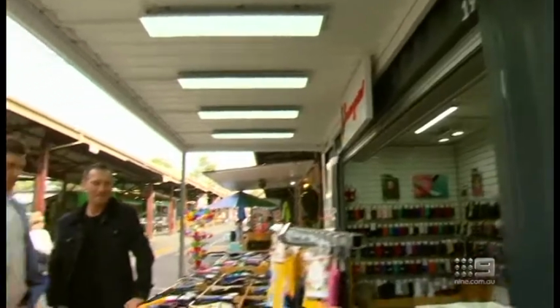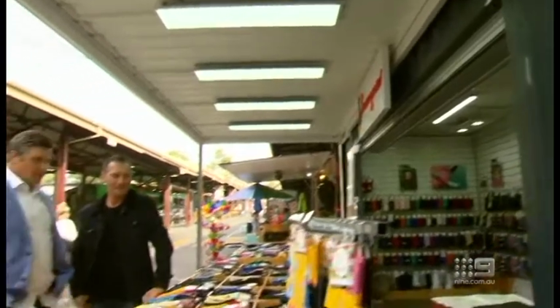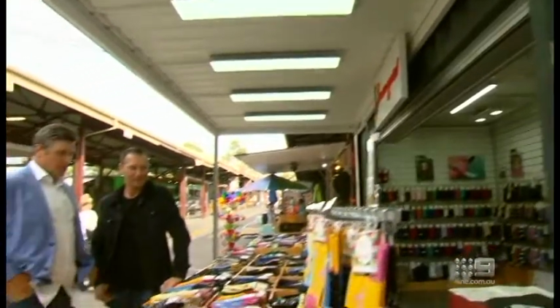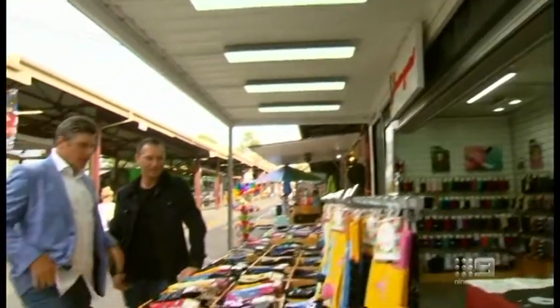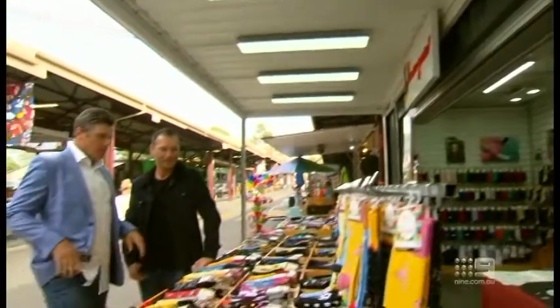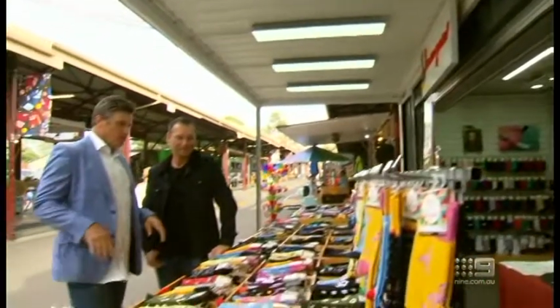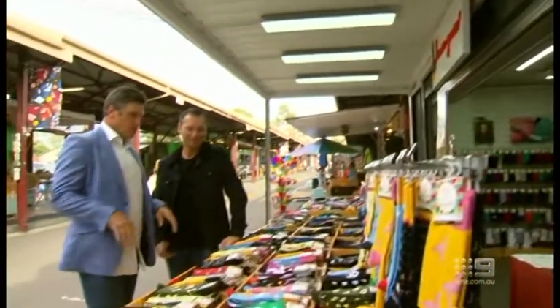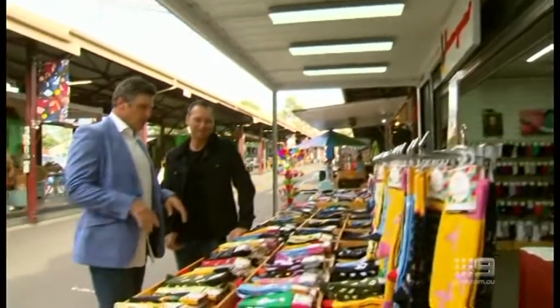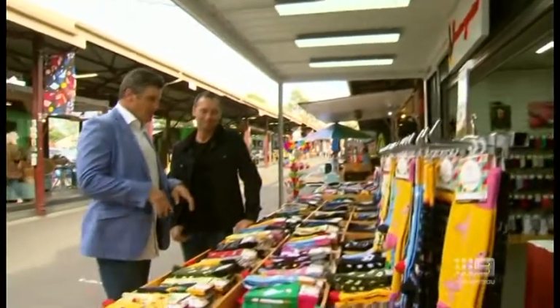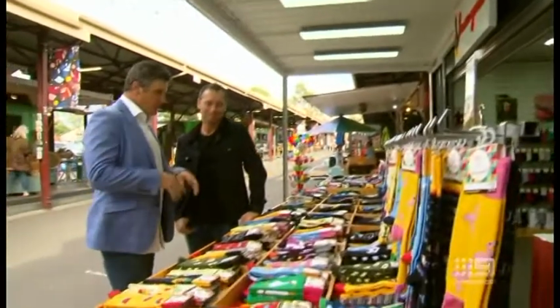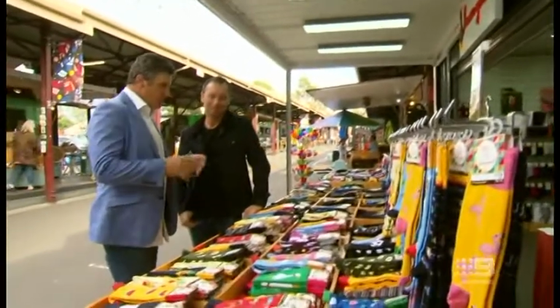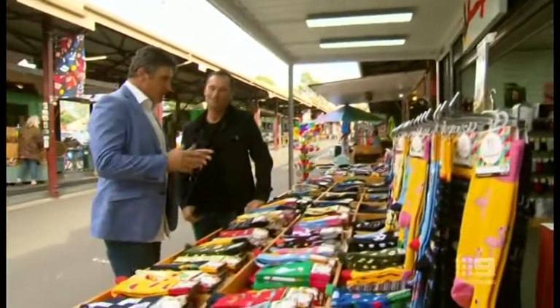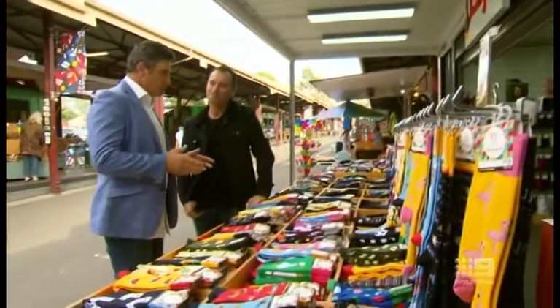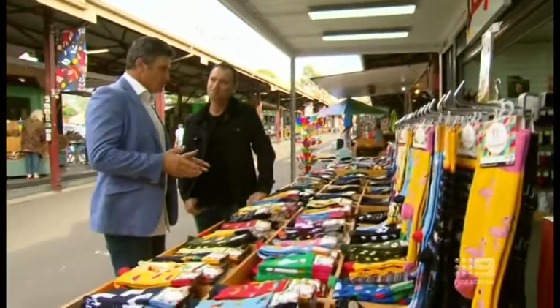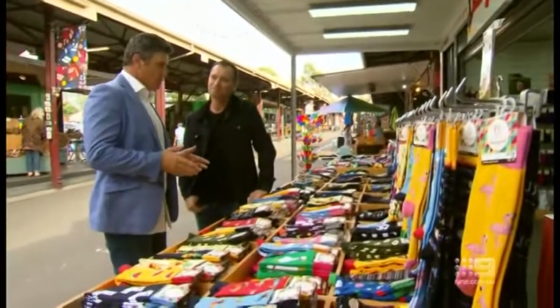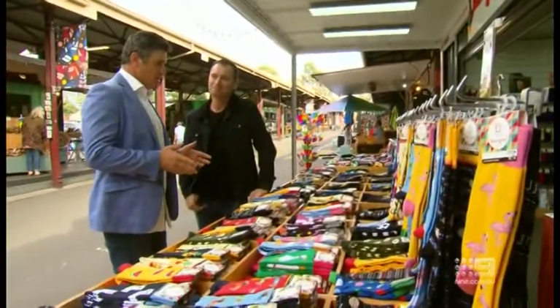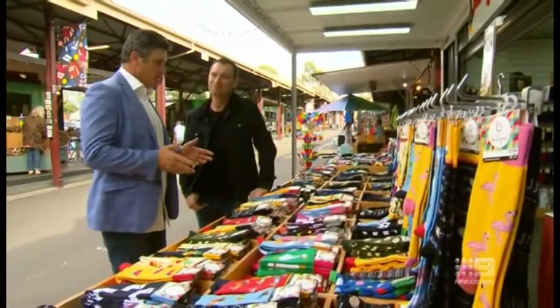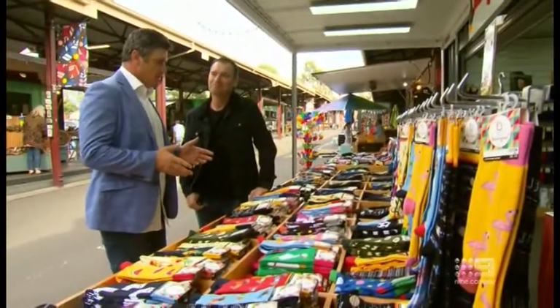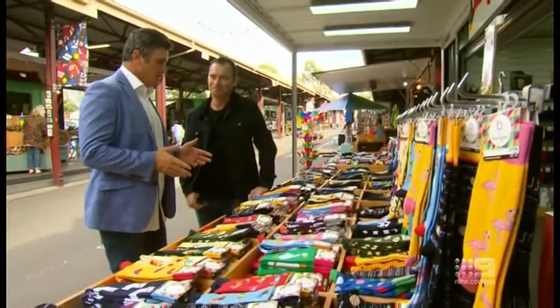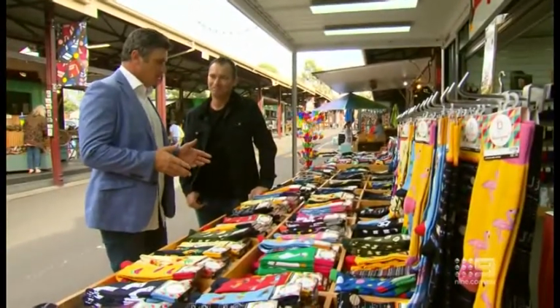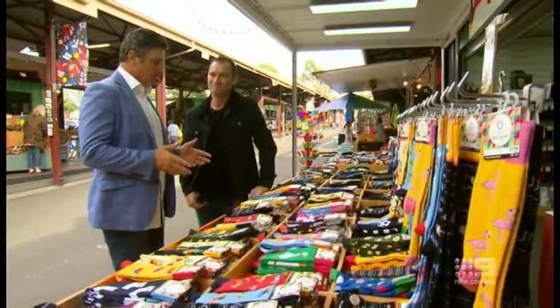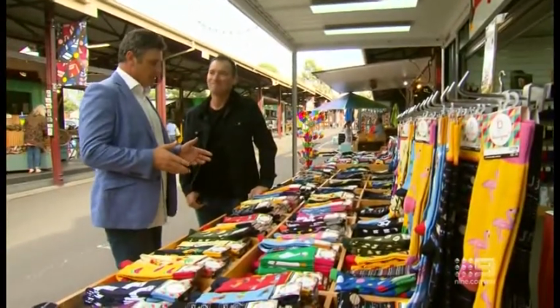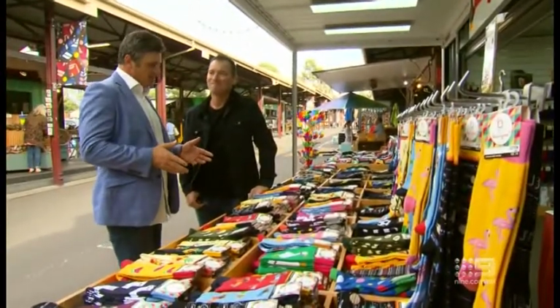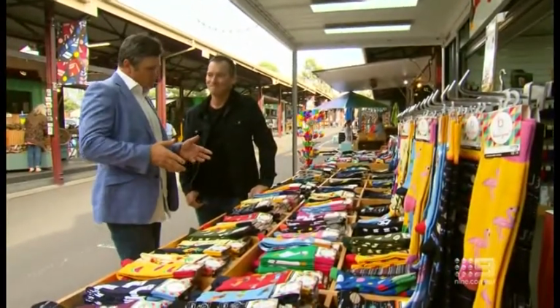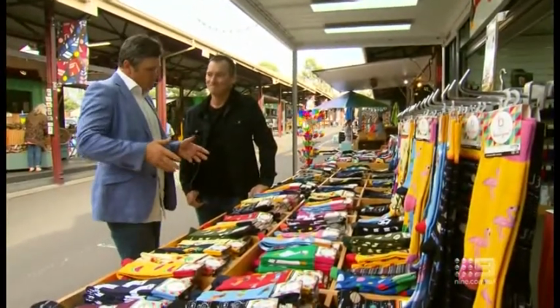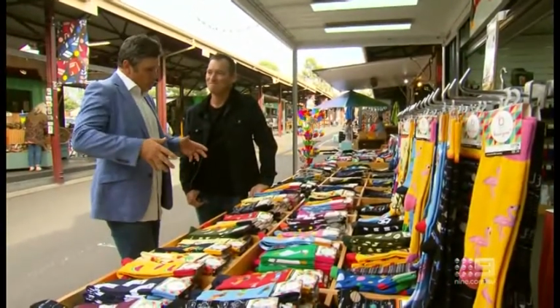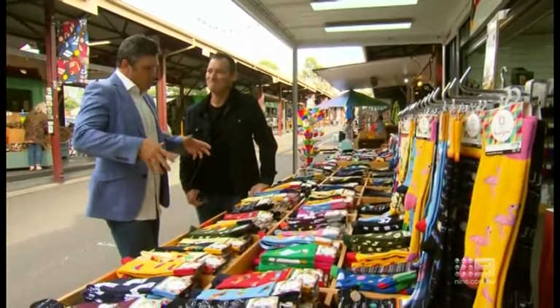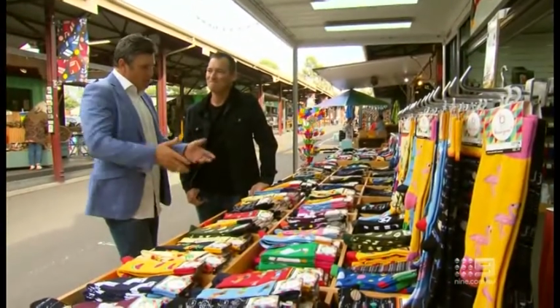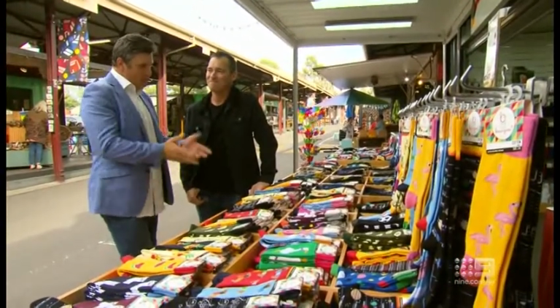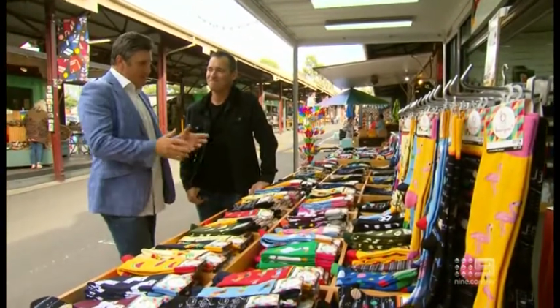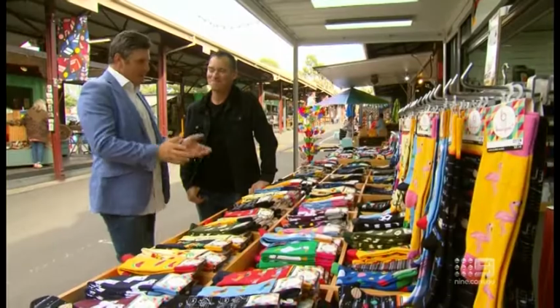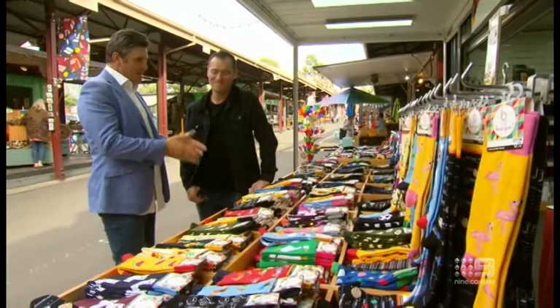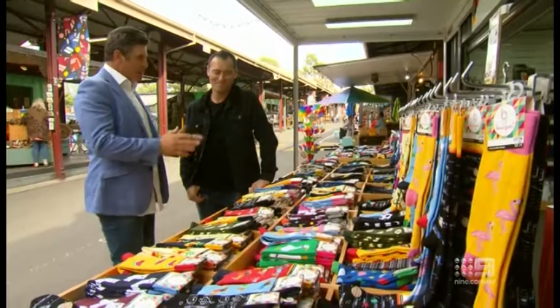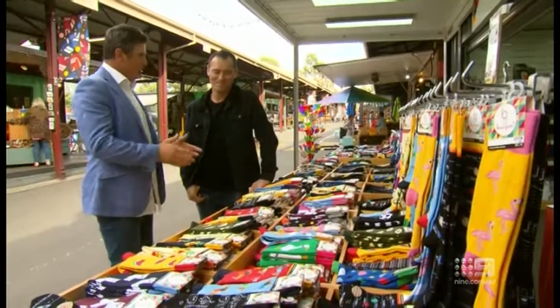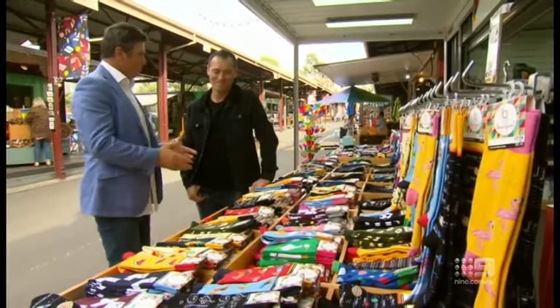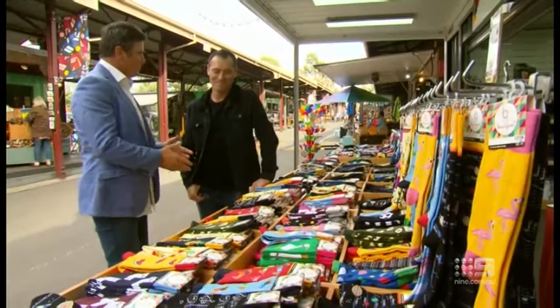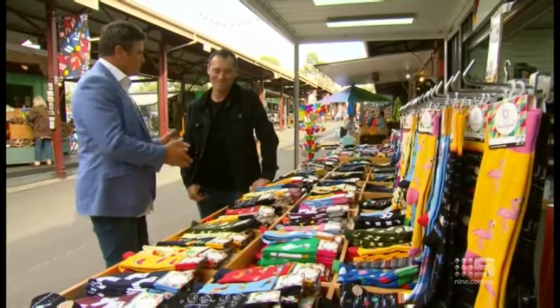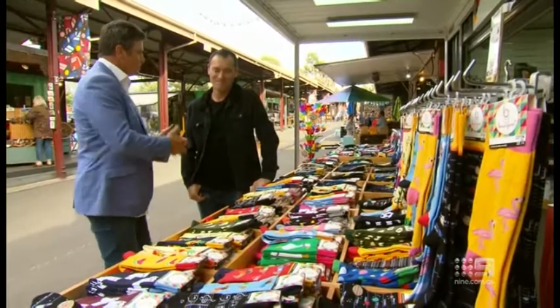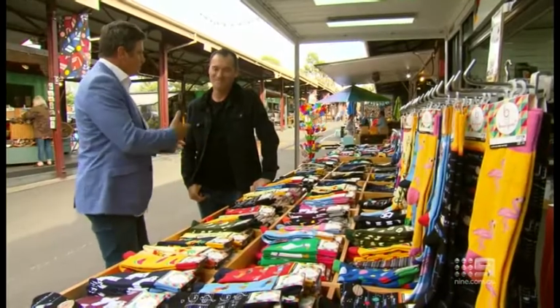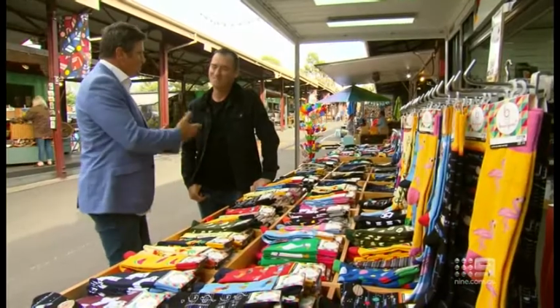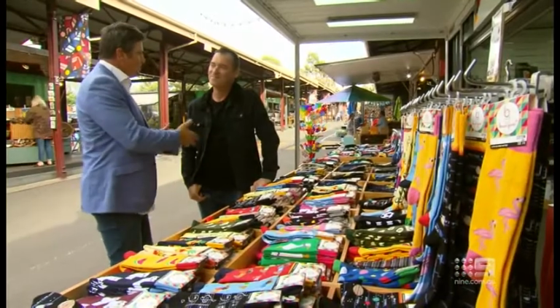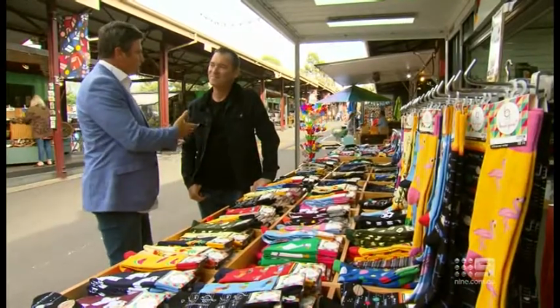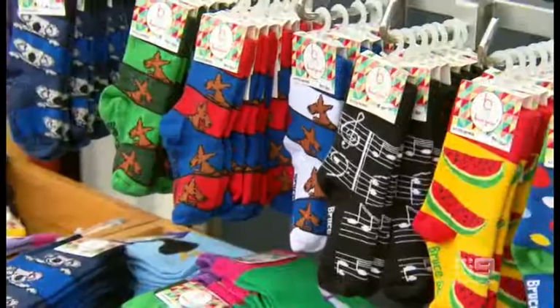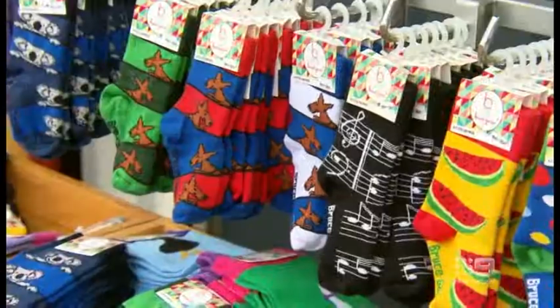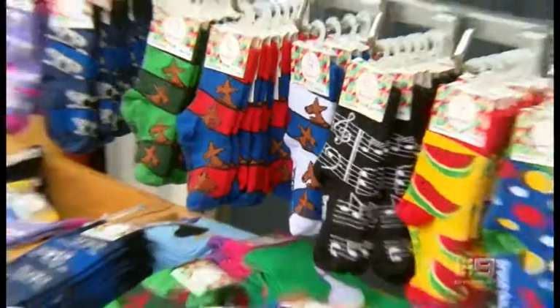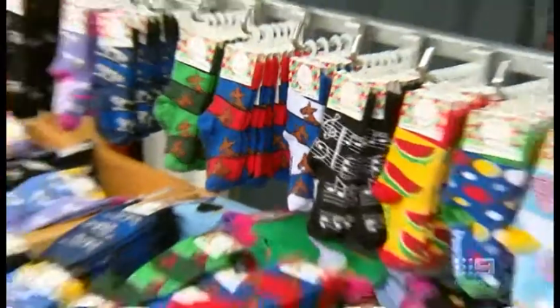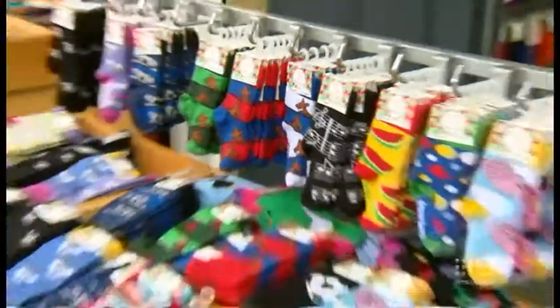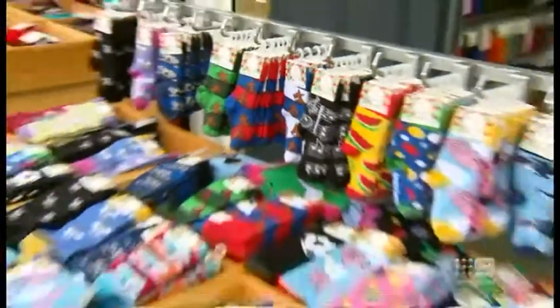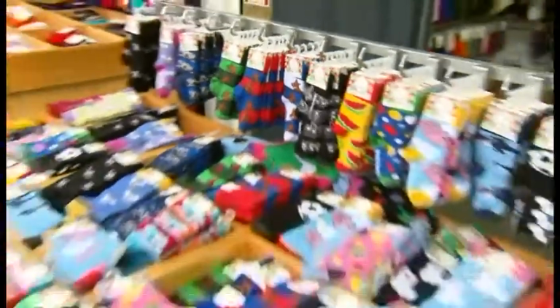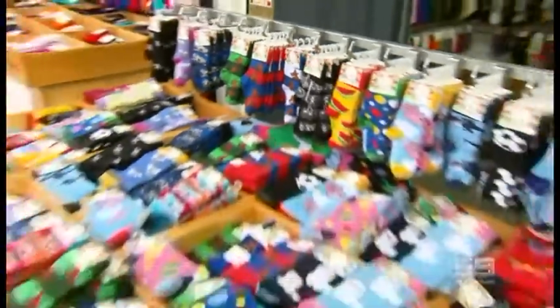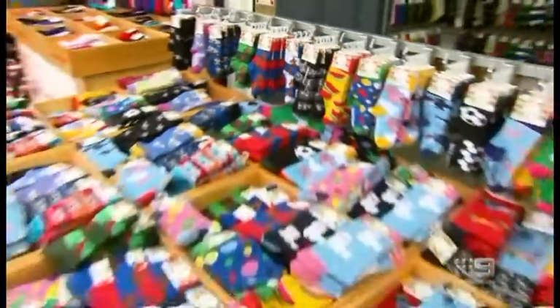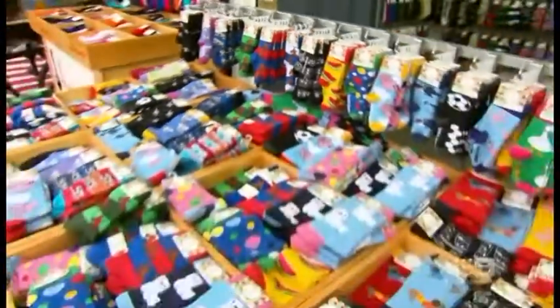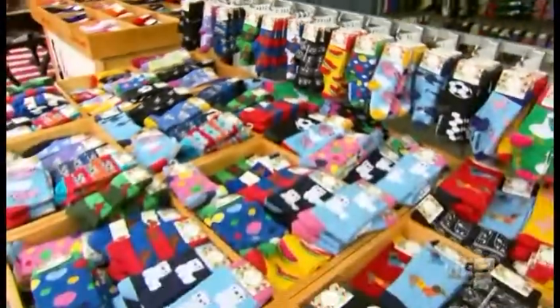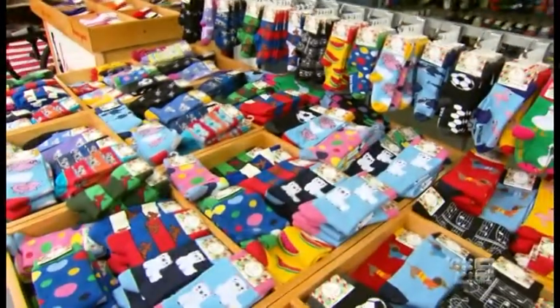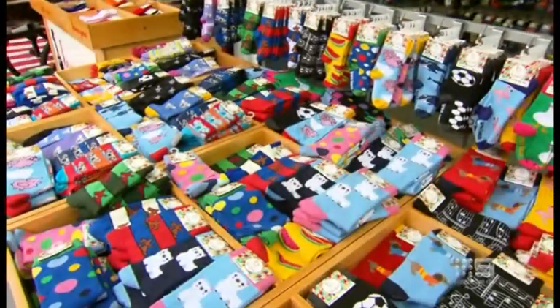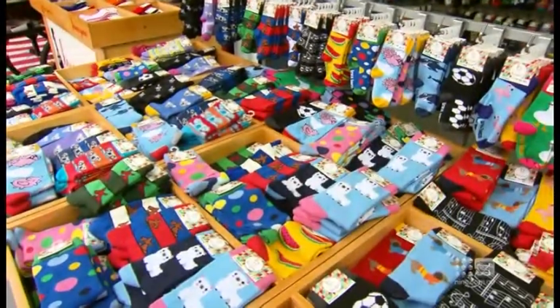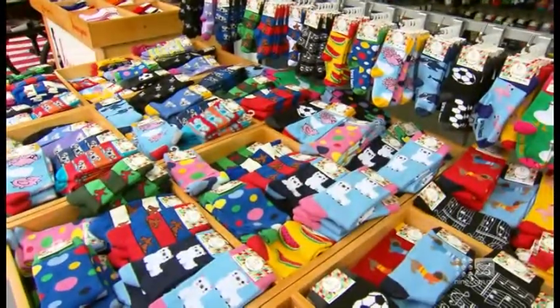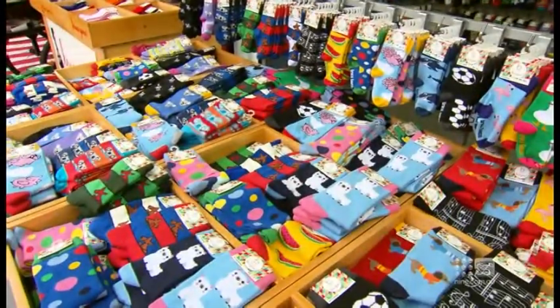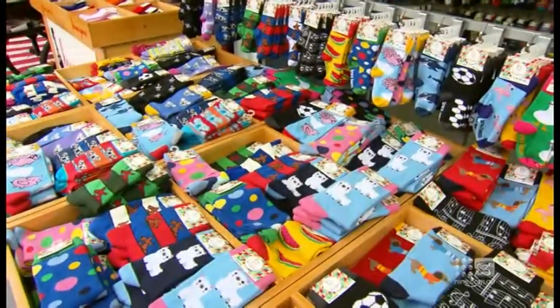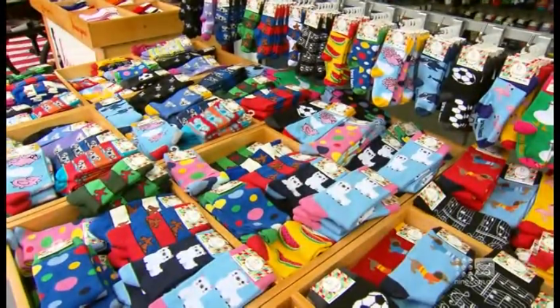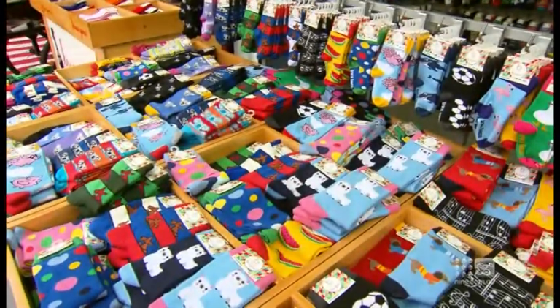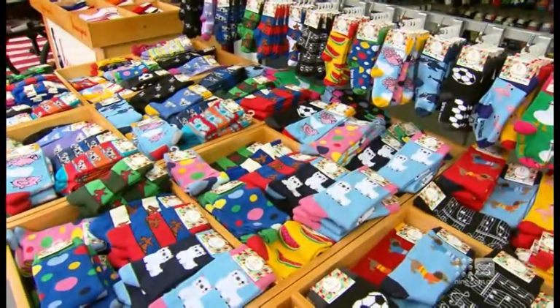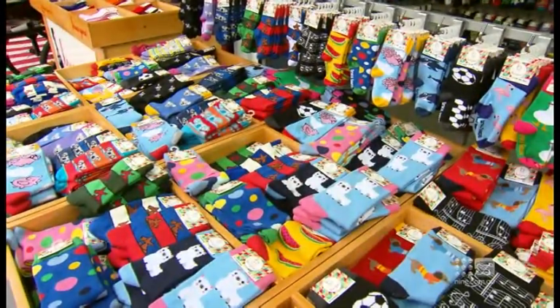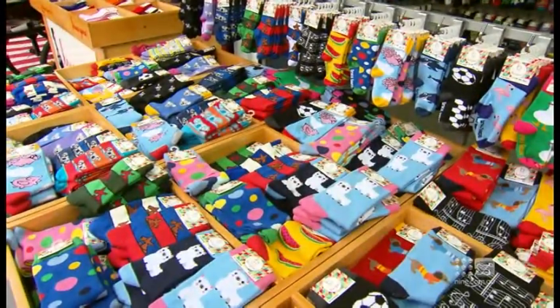Now Adam, you can never have too many socks — but why have we ended up here? What is it about socks? I agree with you mate, you can never have too many.